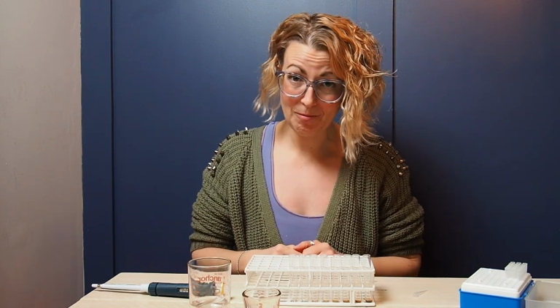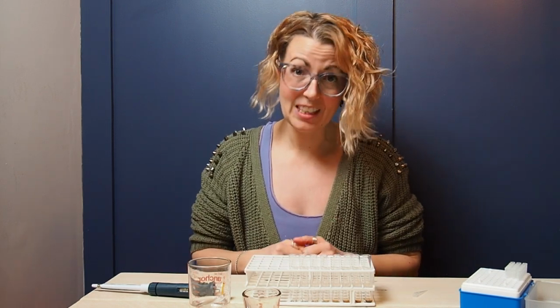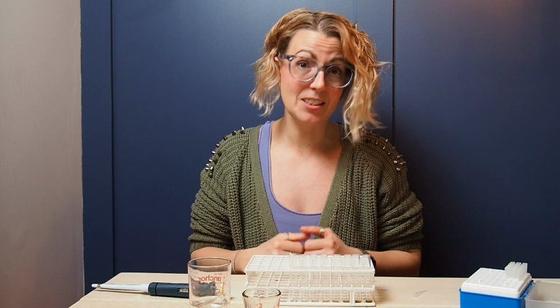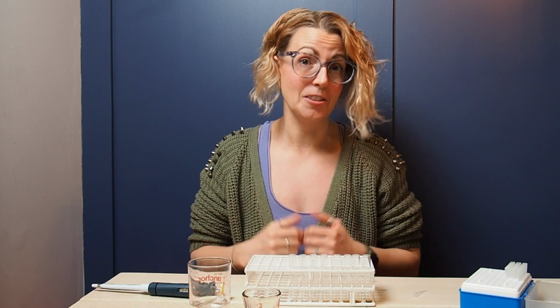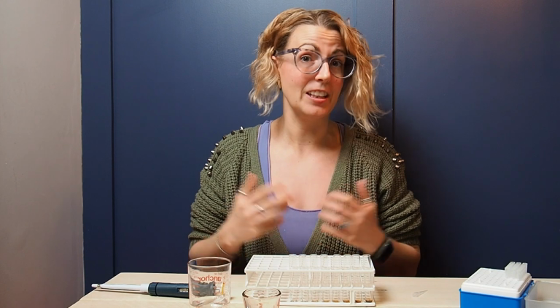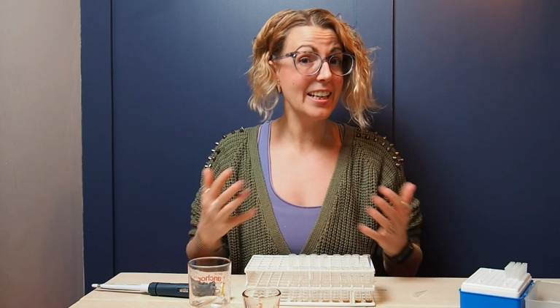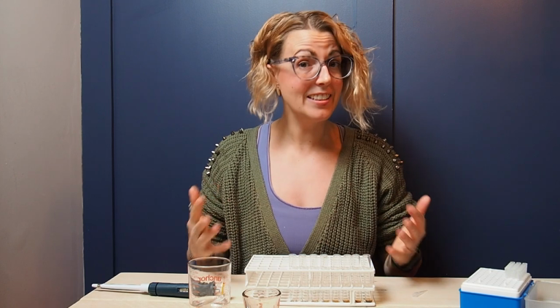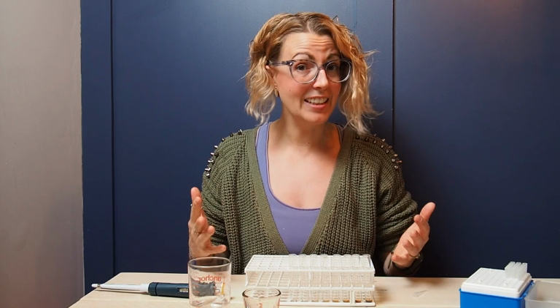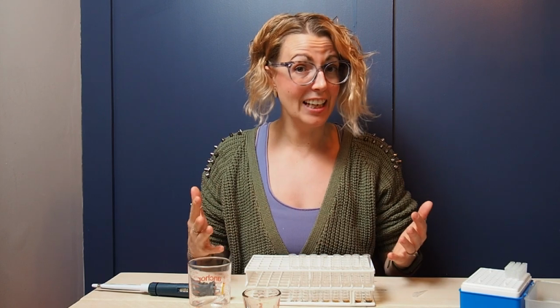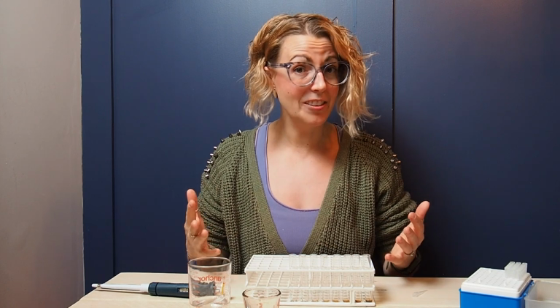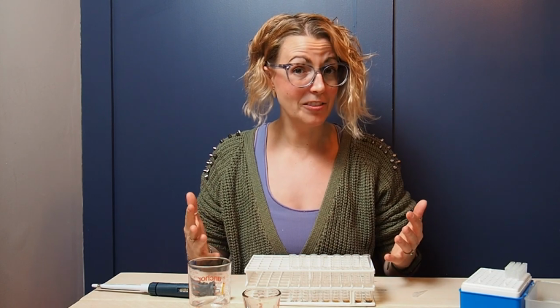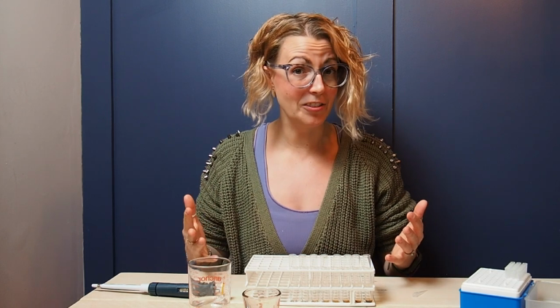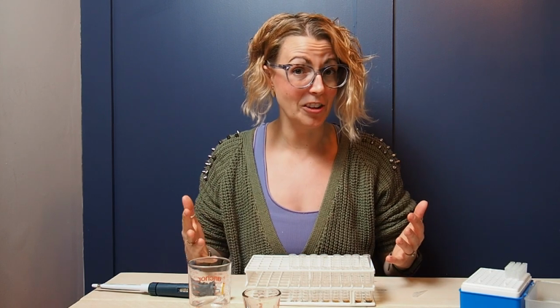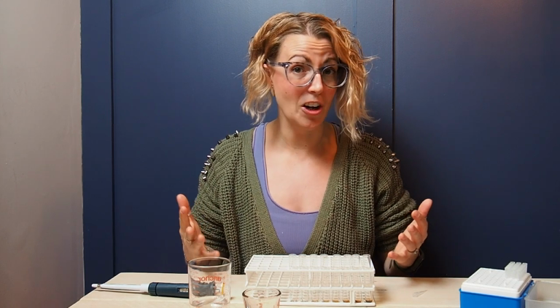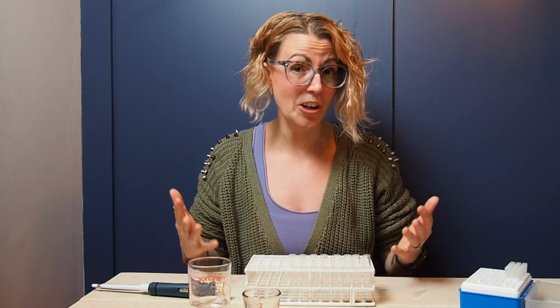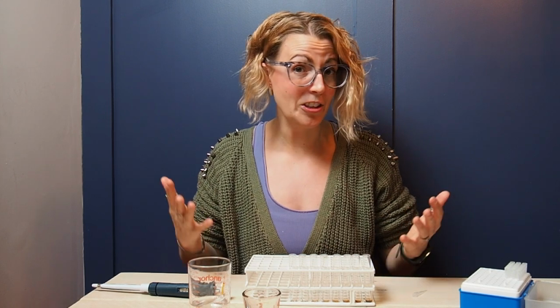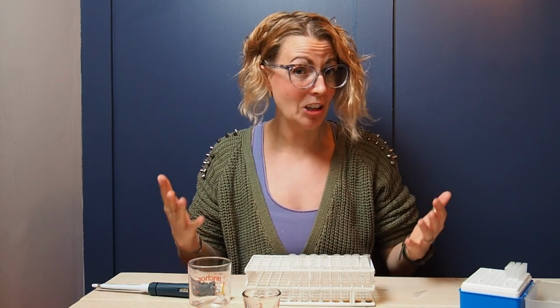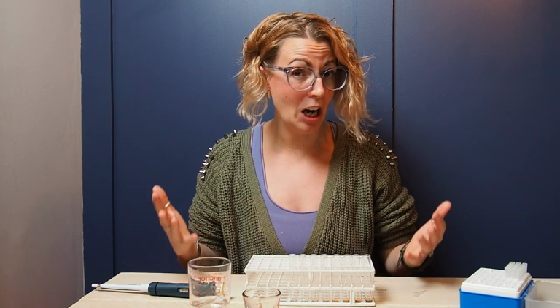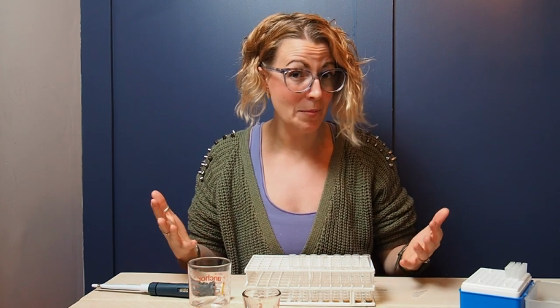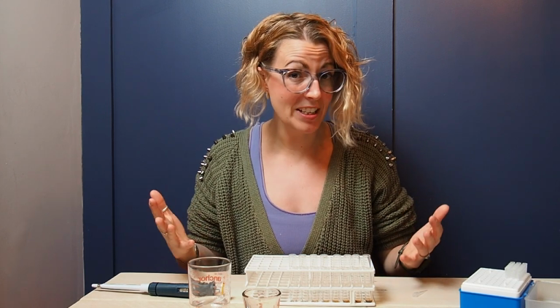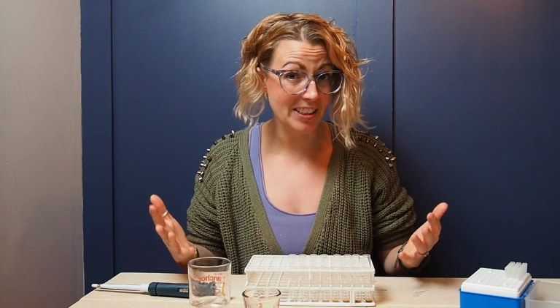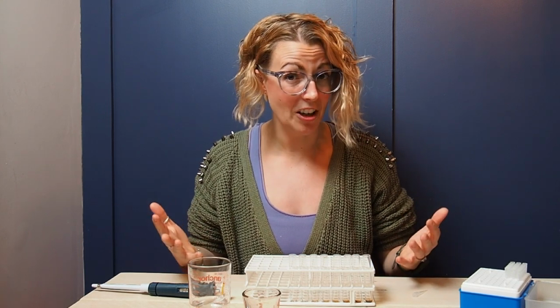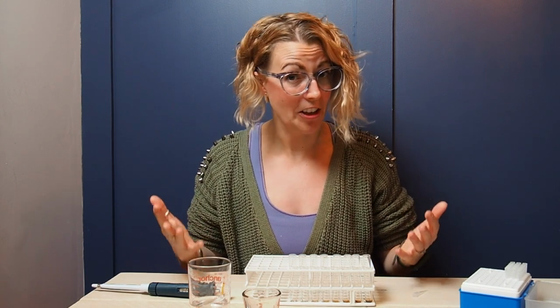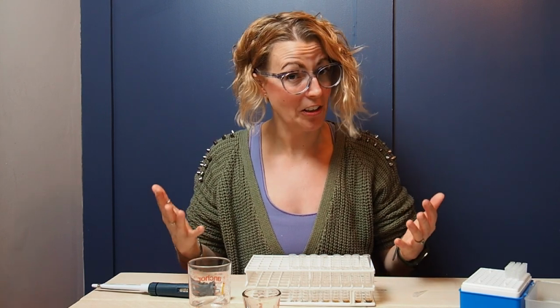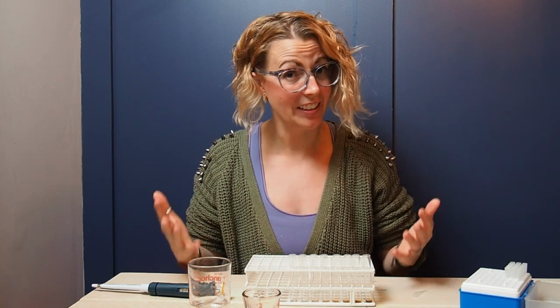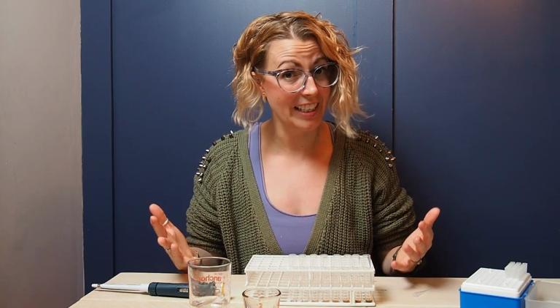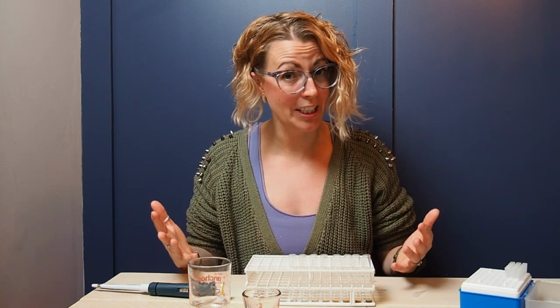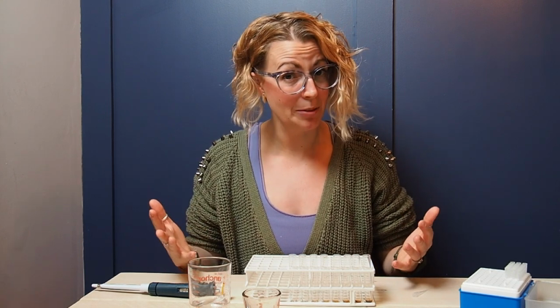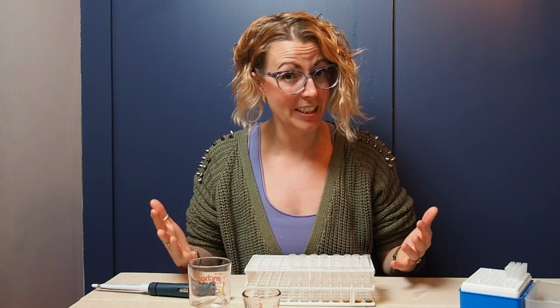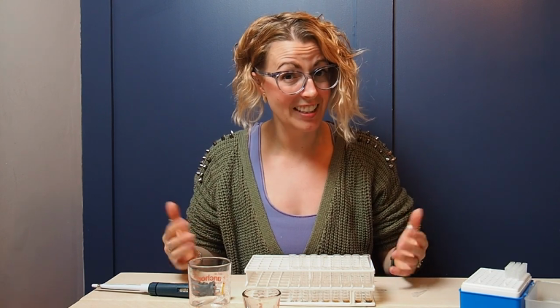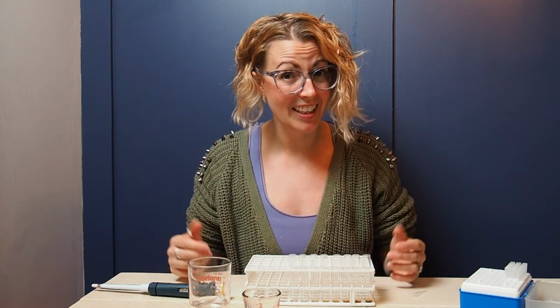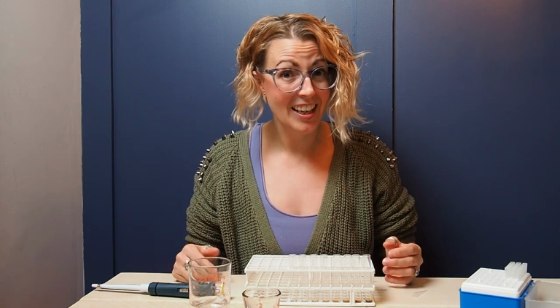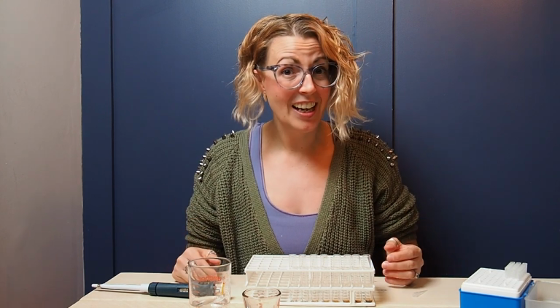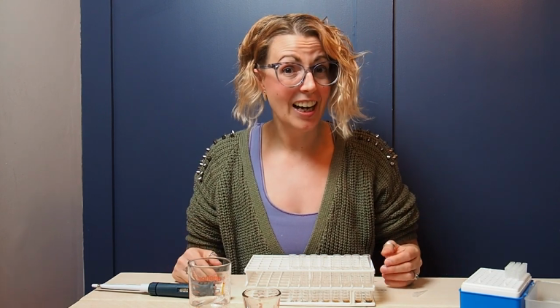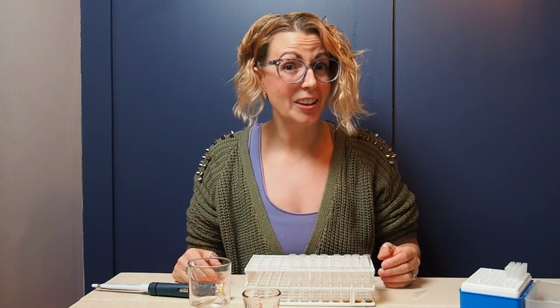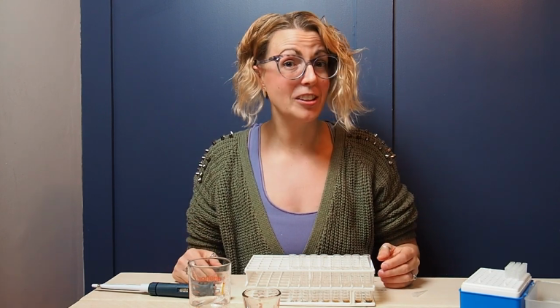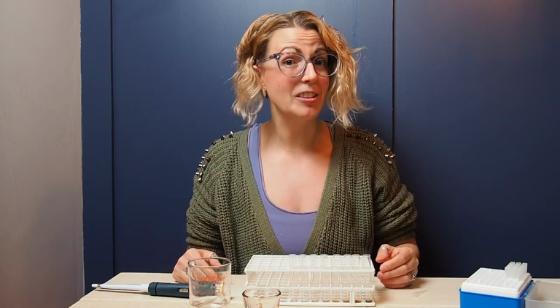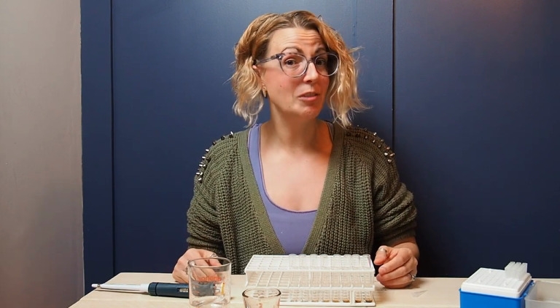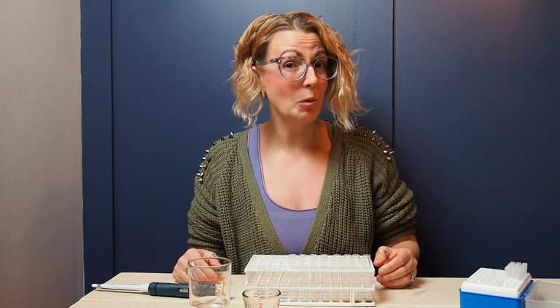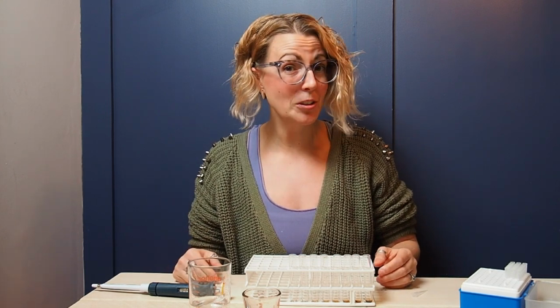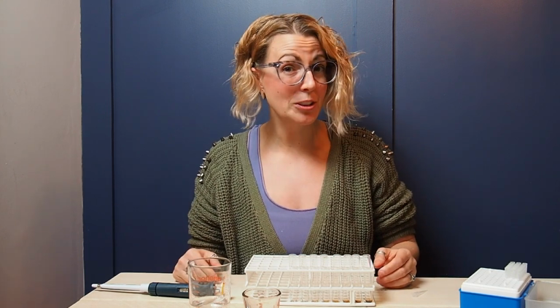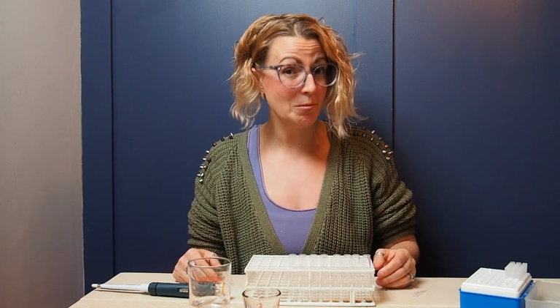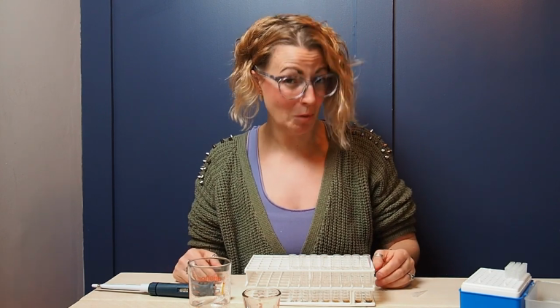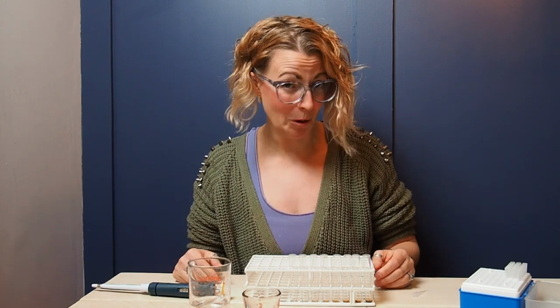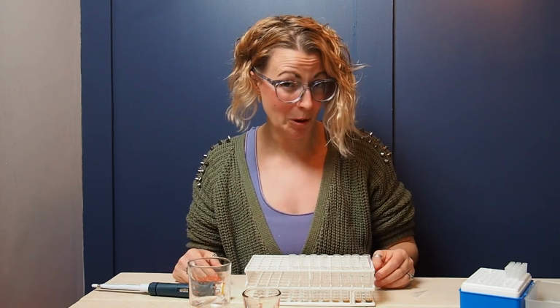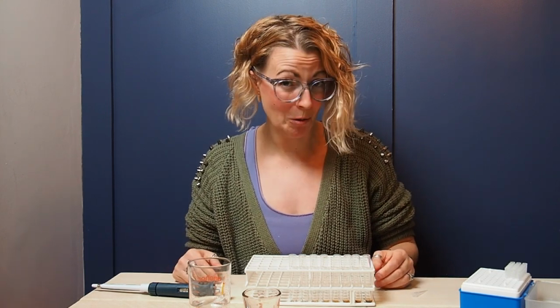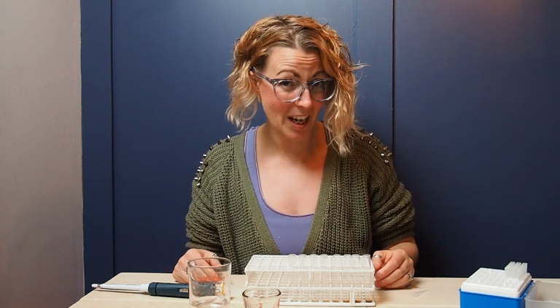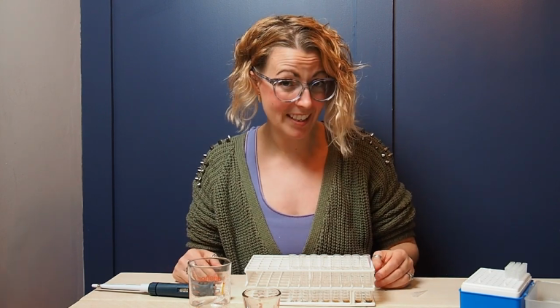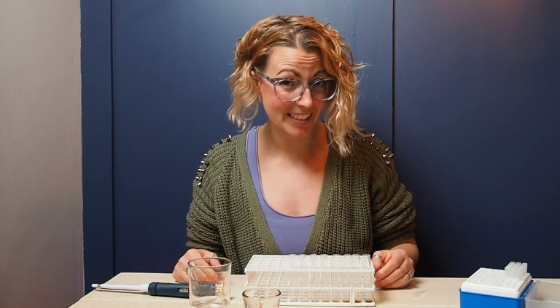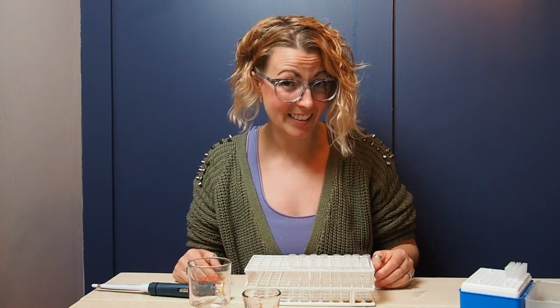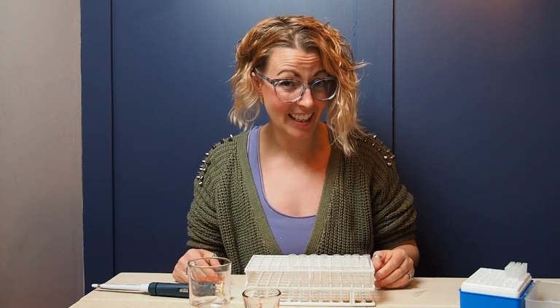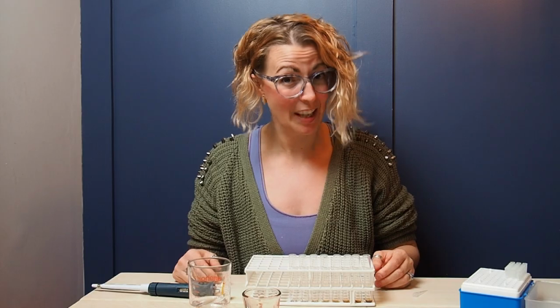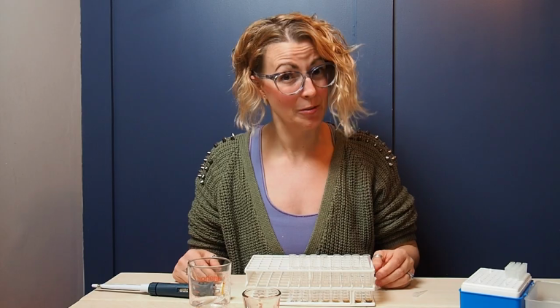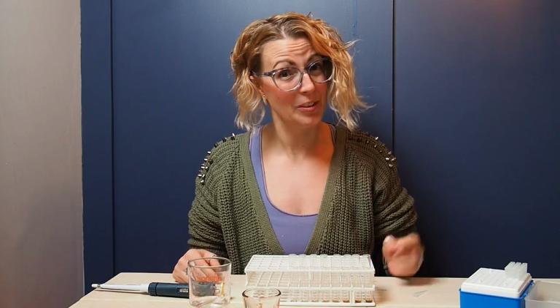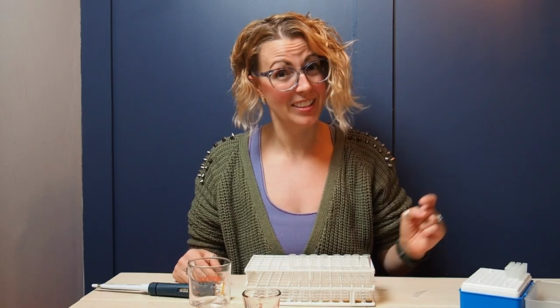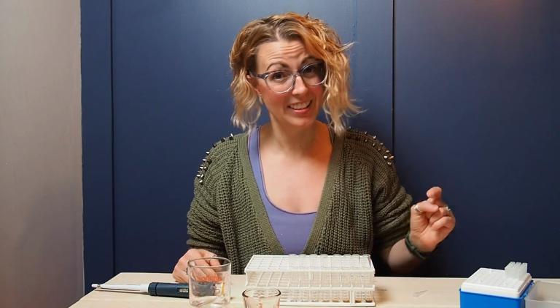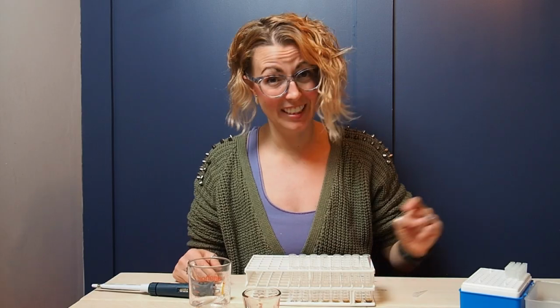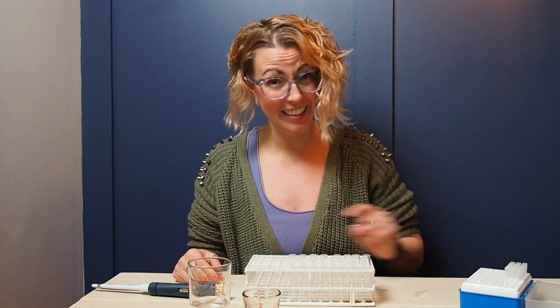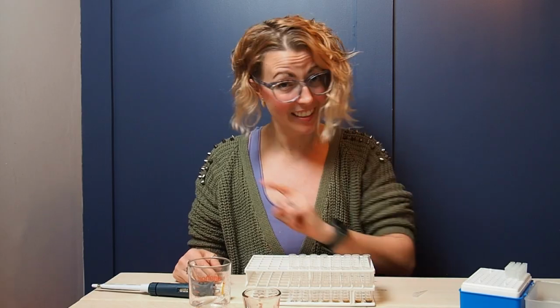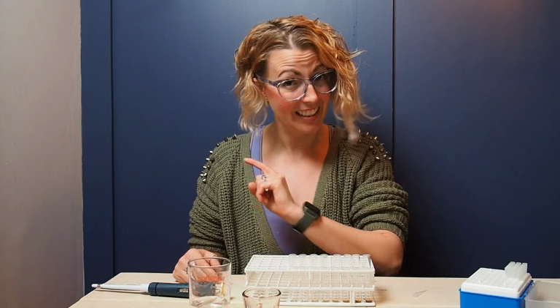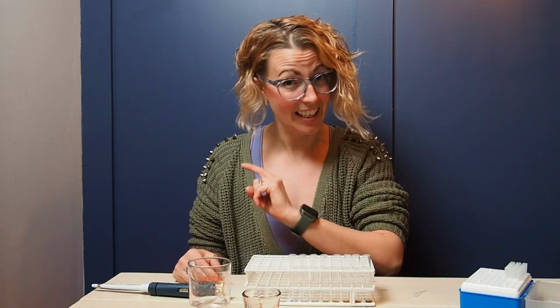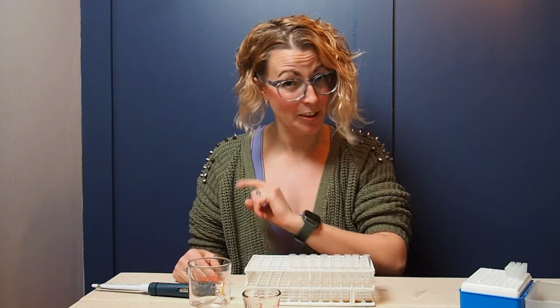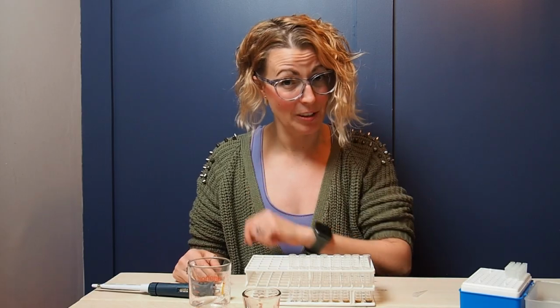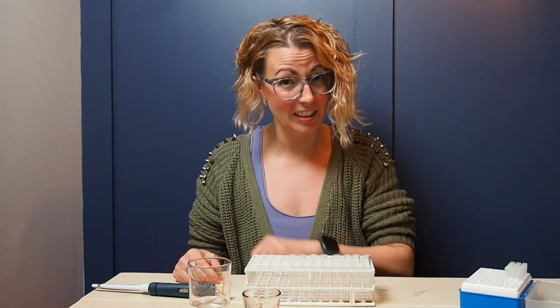Thanks again for all your comments and all your engagement. I look forward to more requests, and we'll see you in the next one.